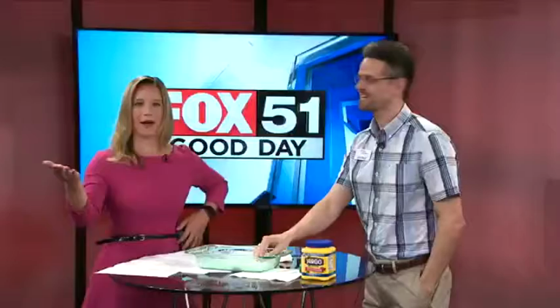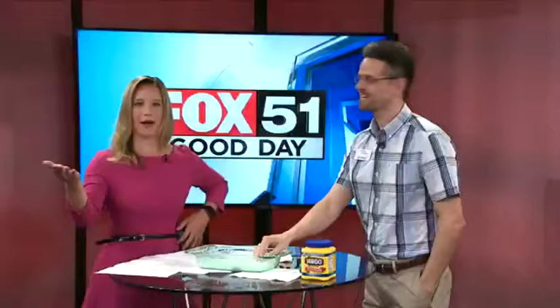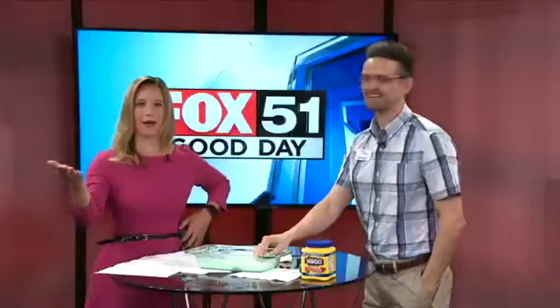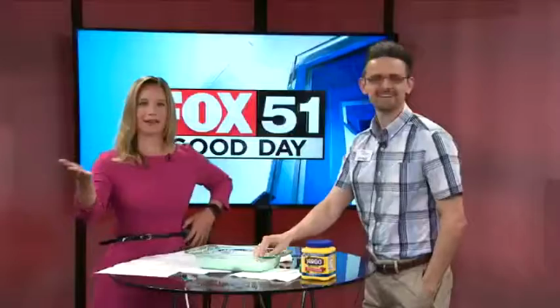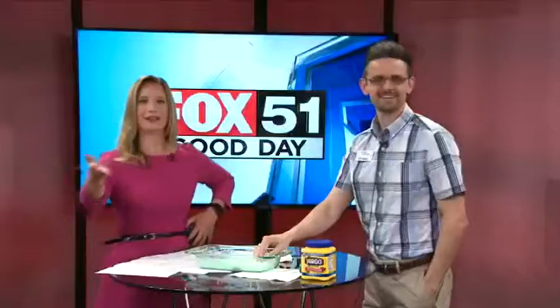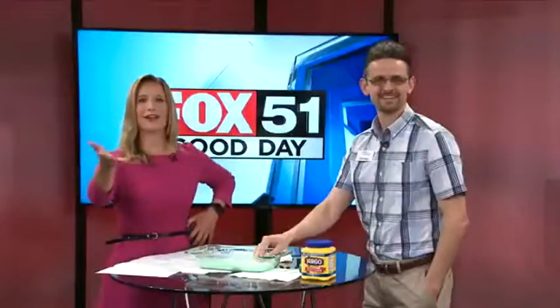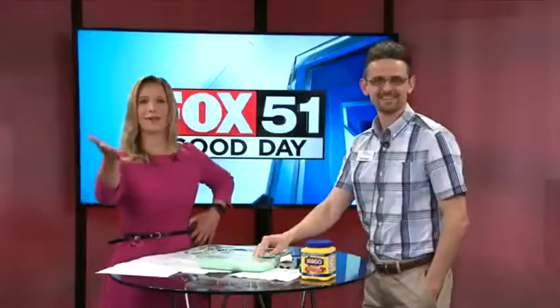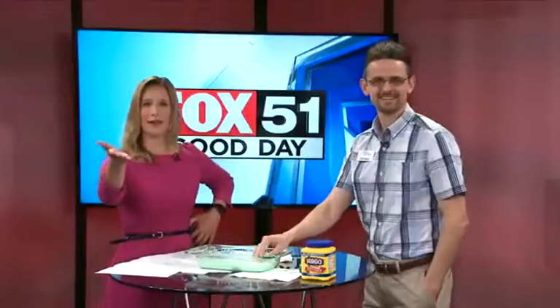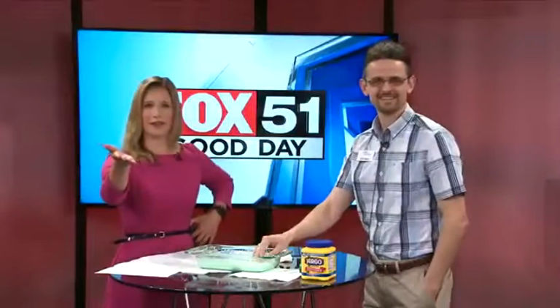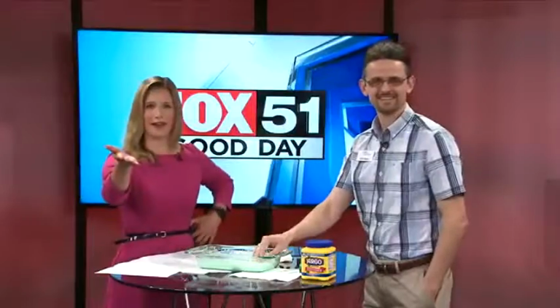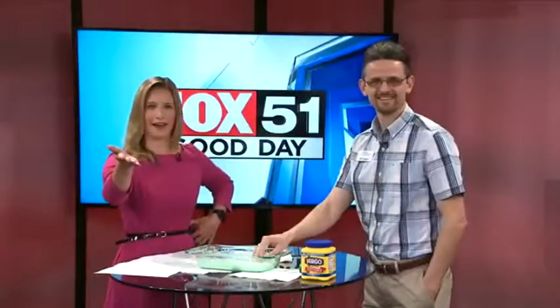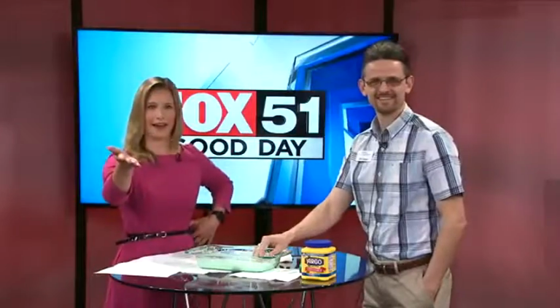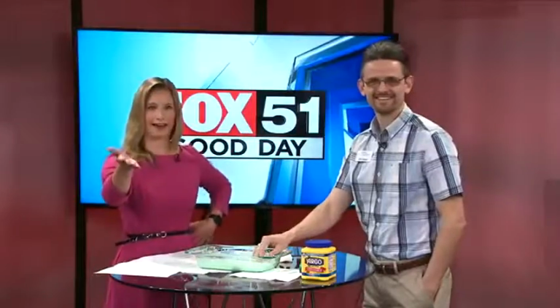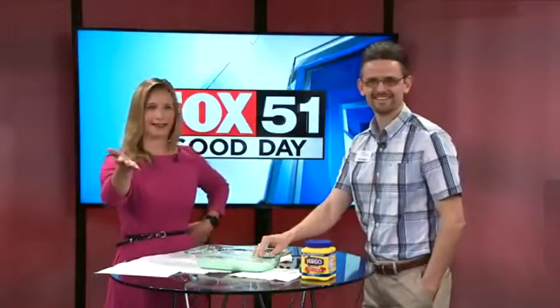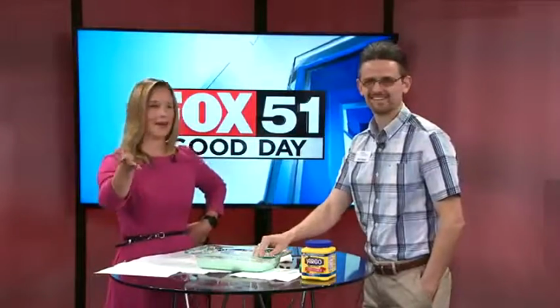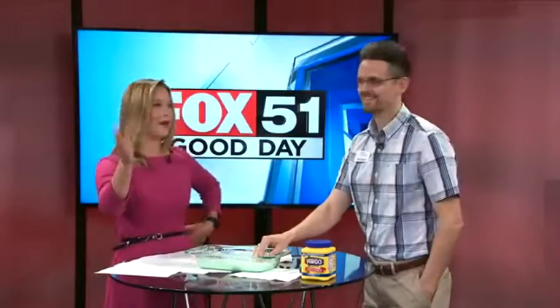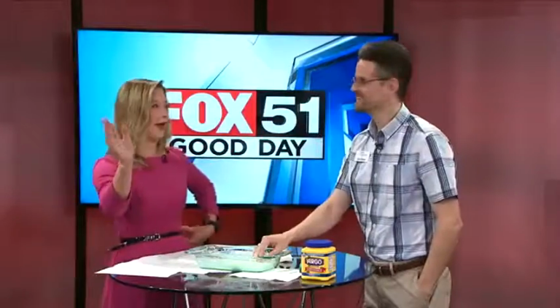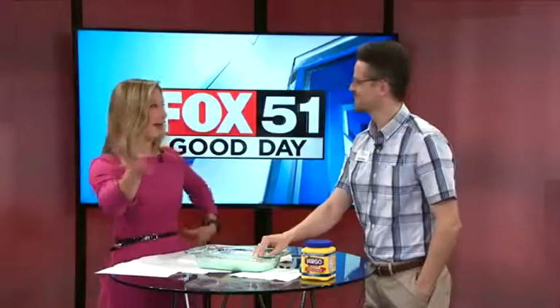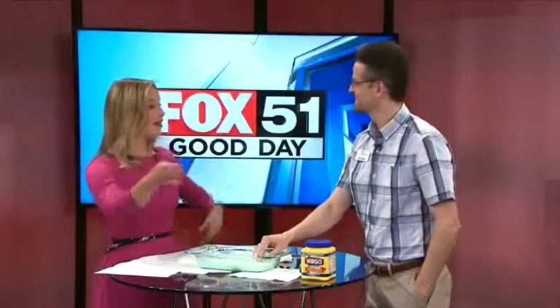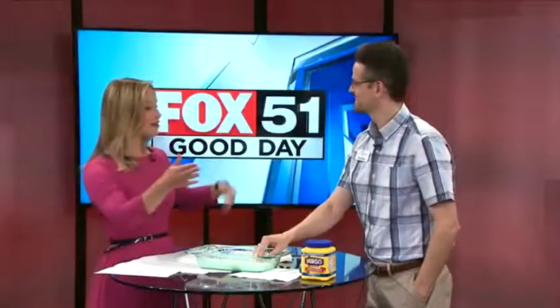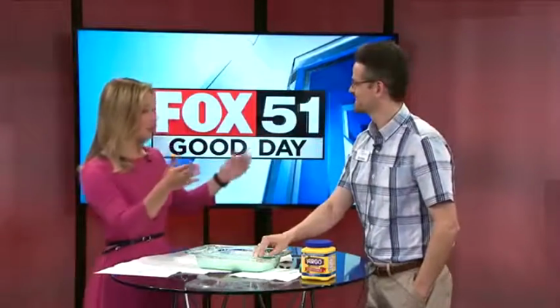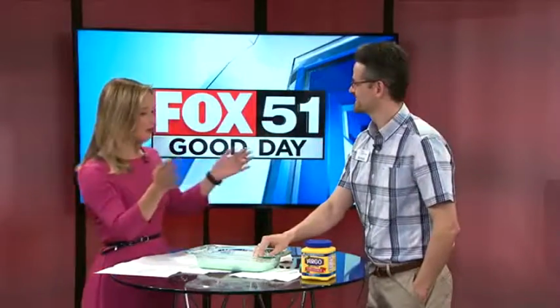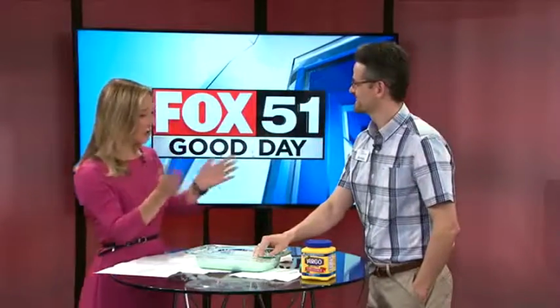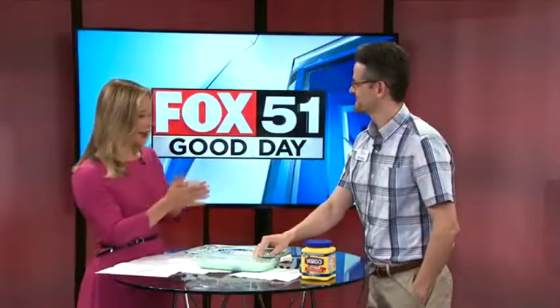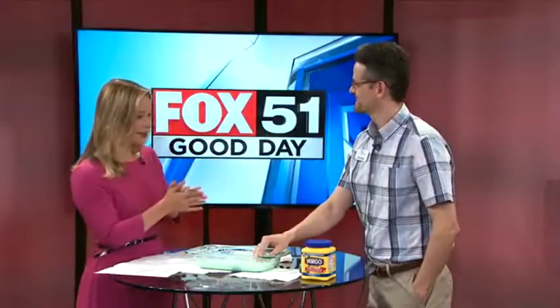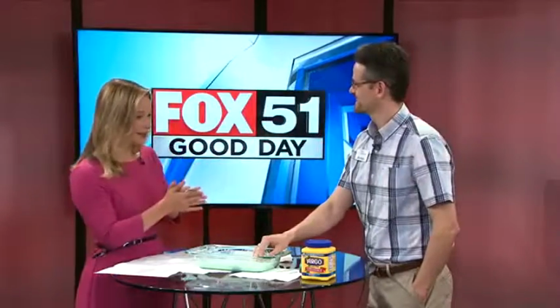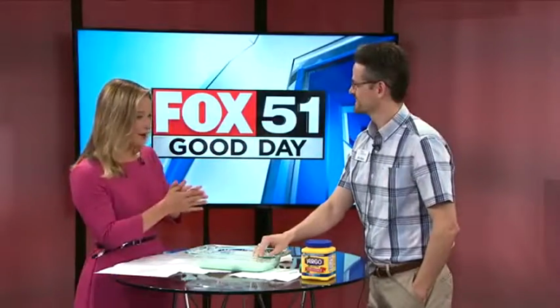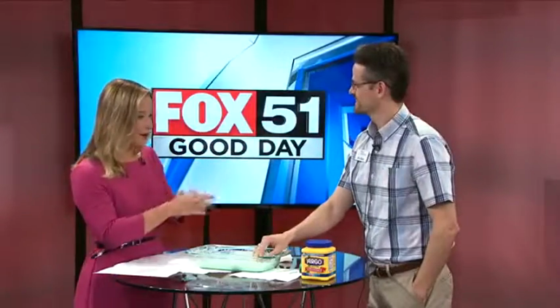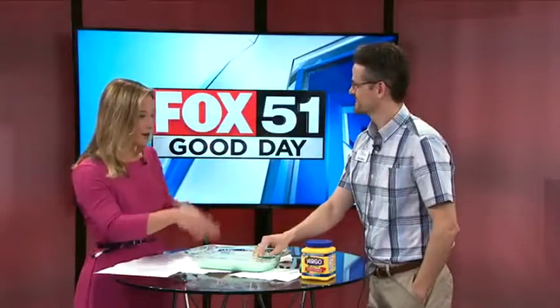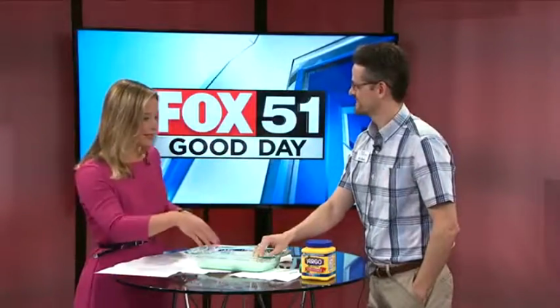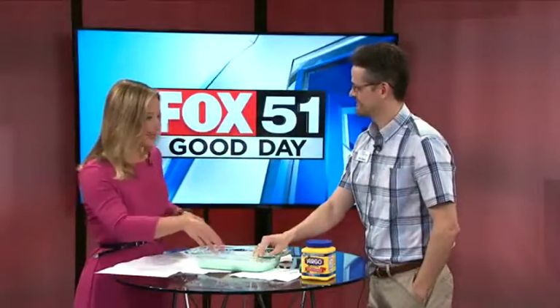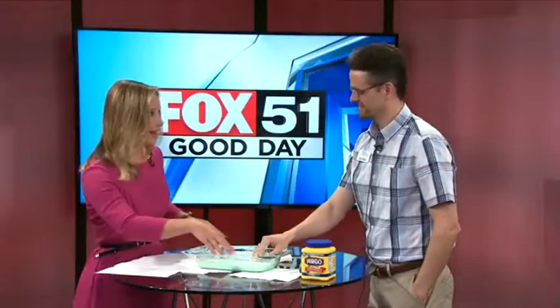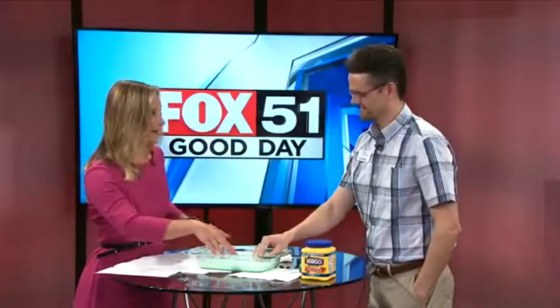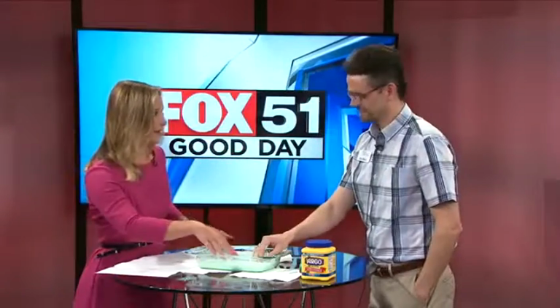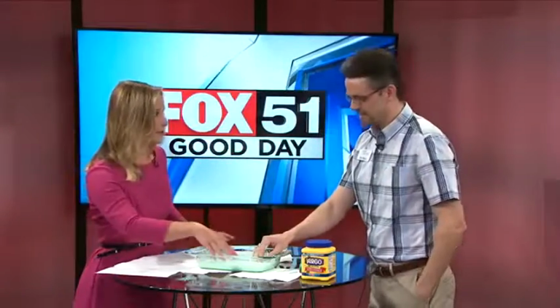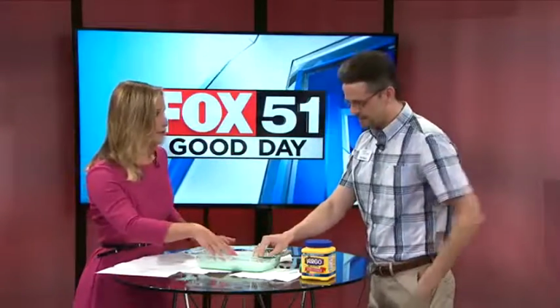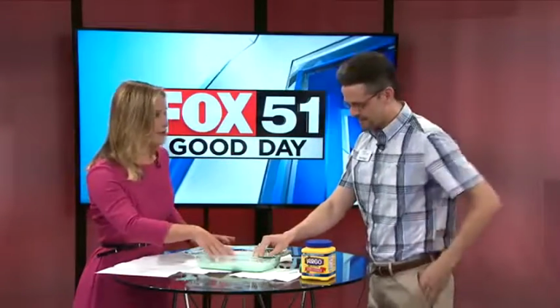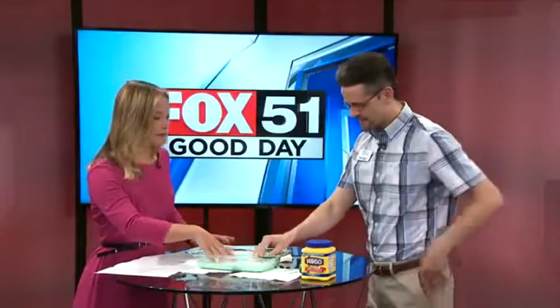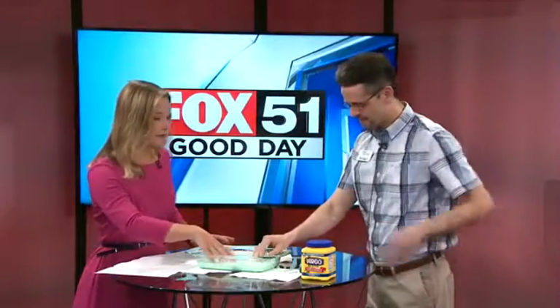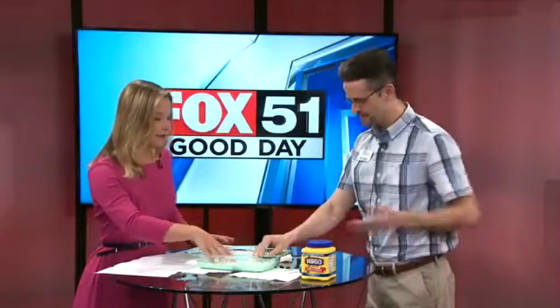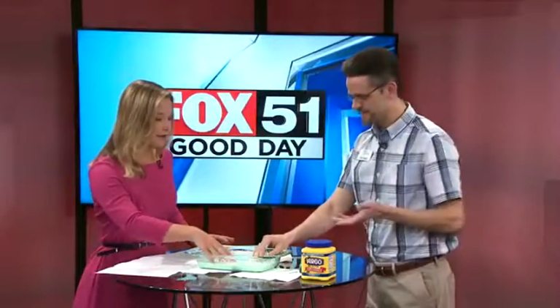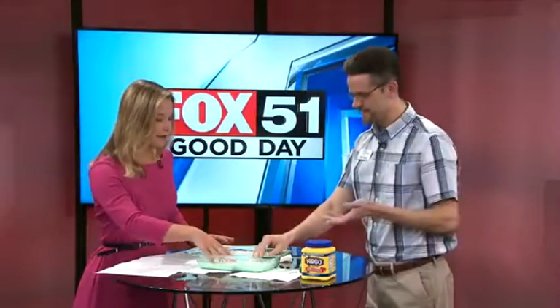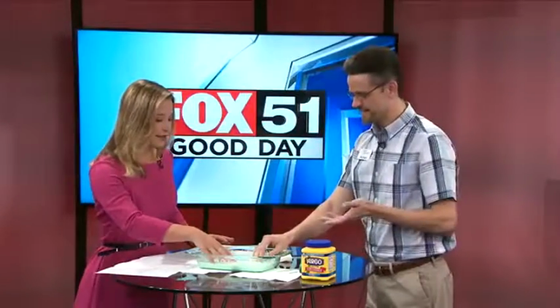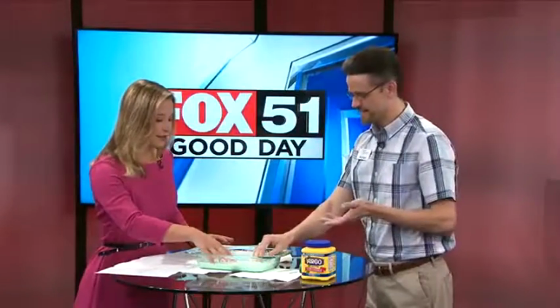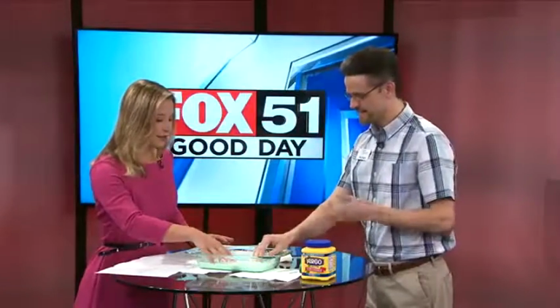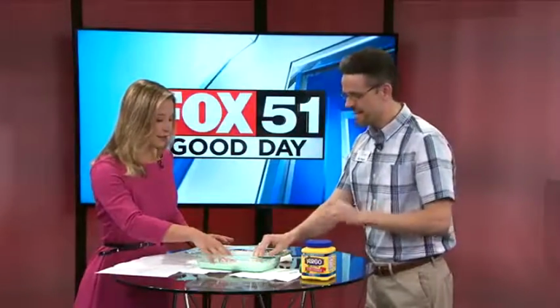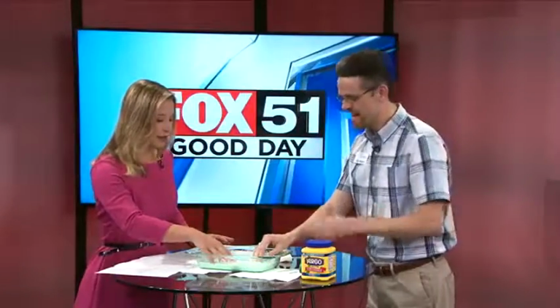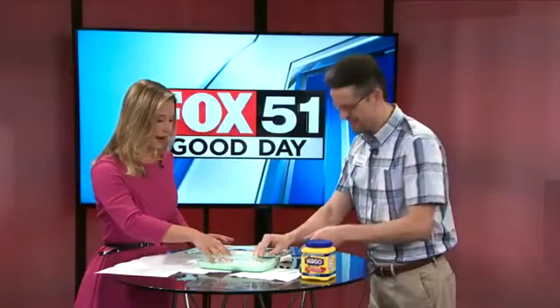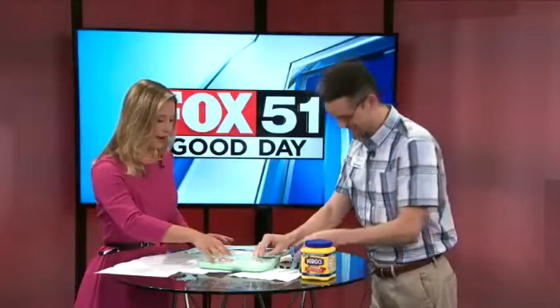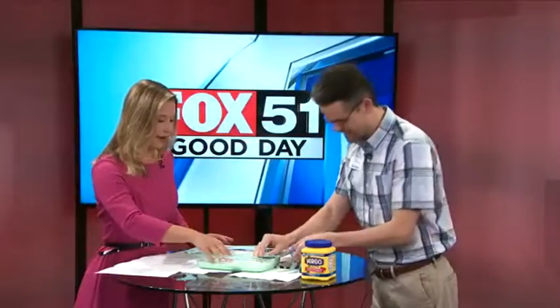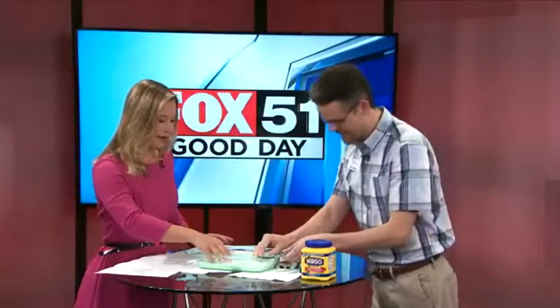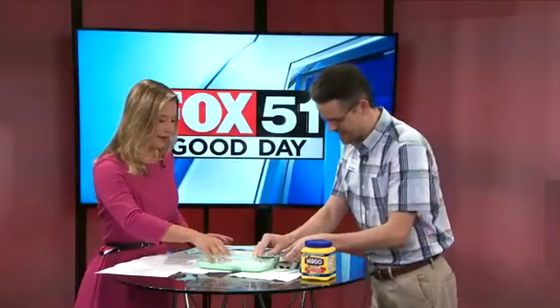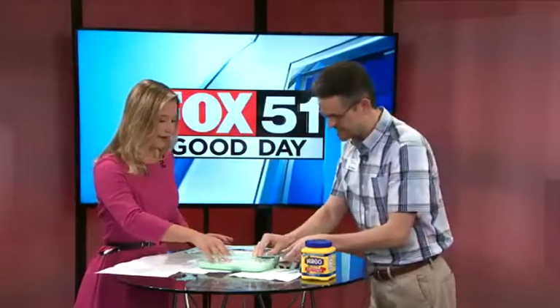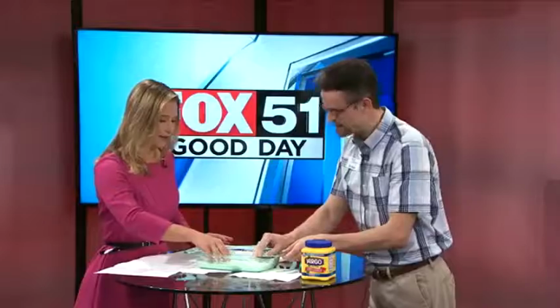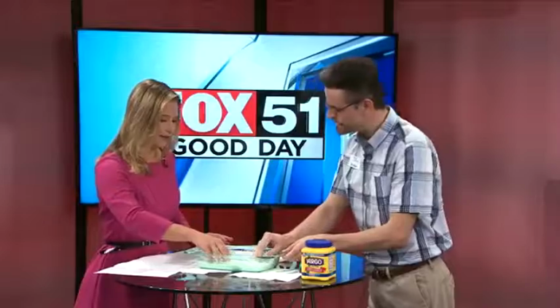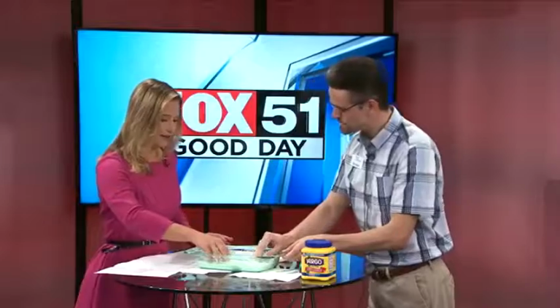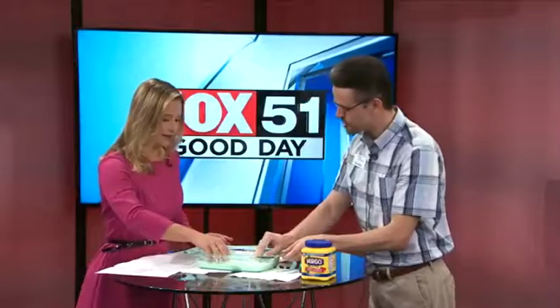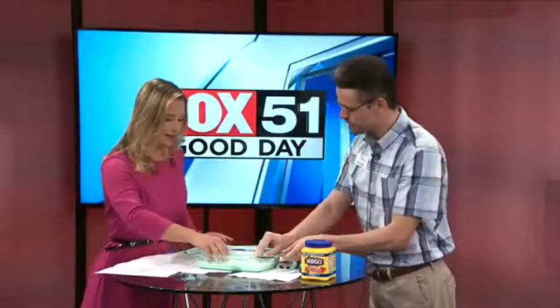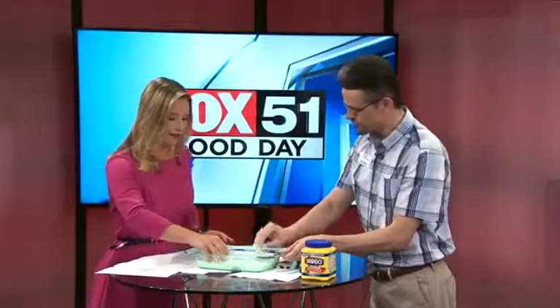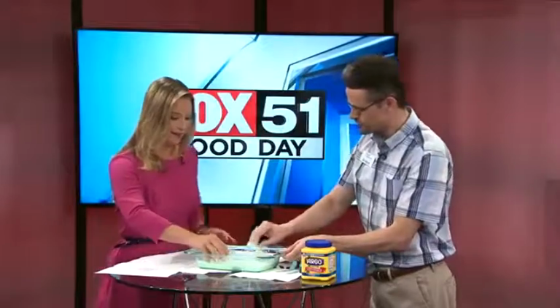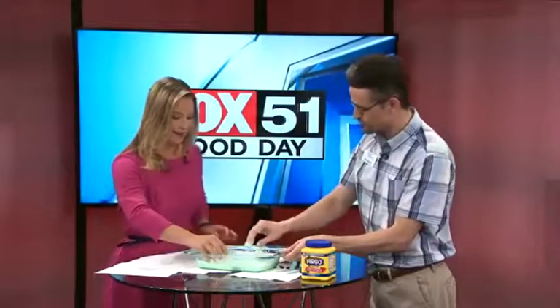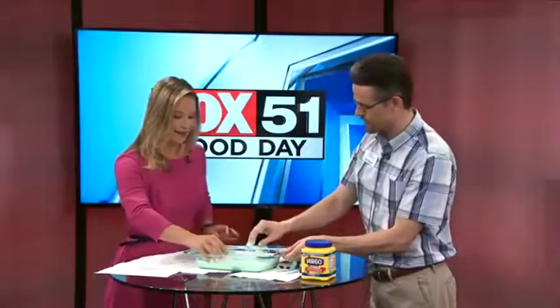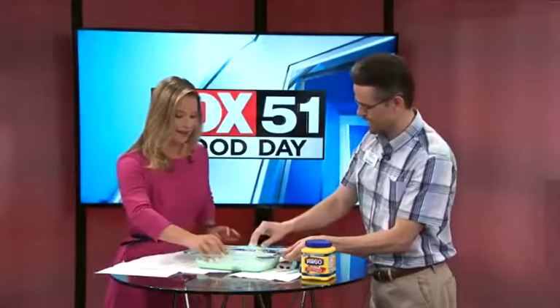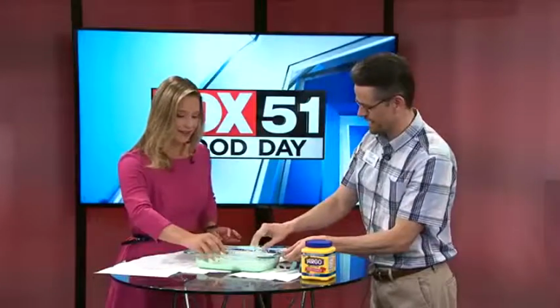Sorry about that guys. Okay, so Chris, what is this? We've been playing with this during the break. Yes, this is called Oobleck.